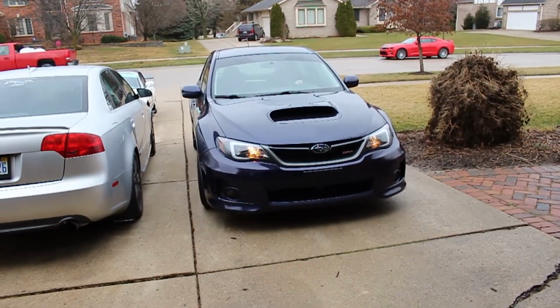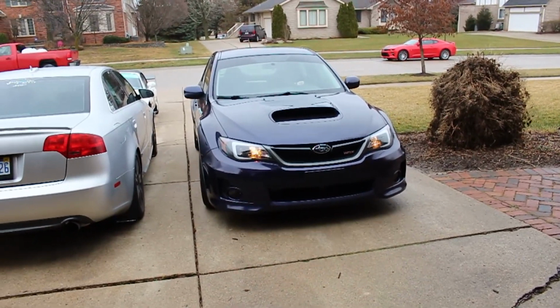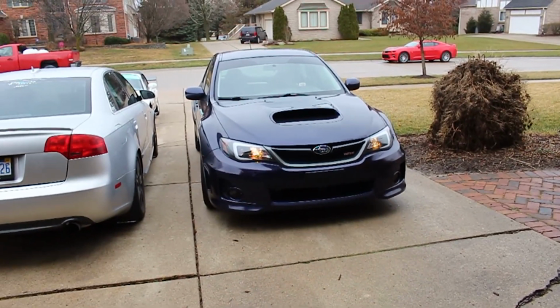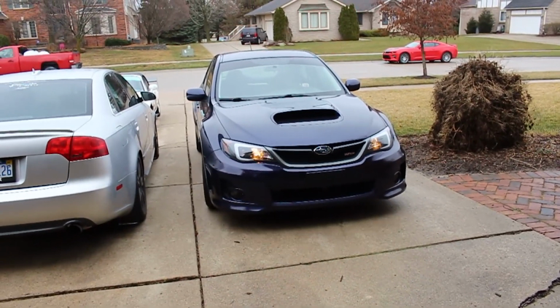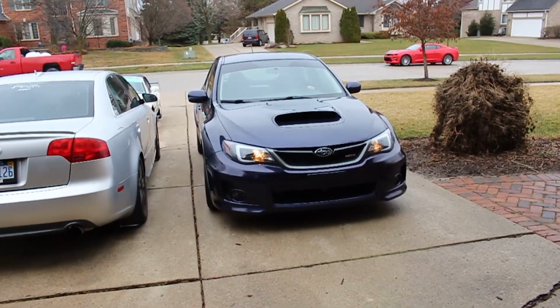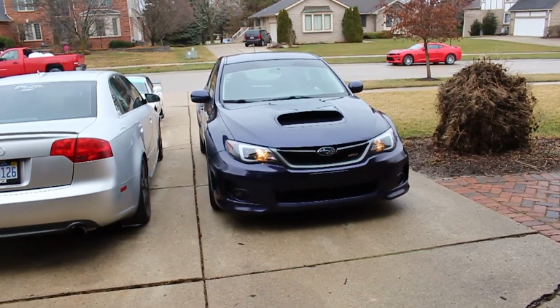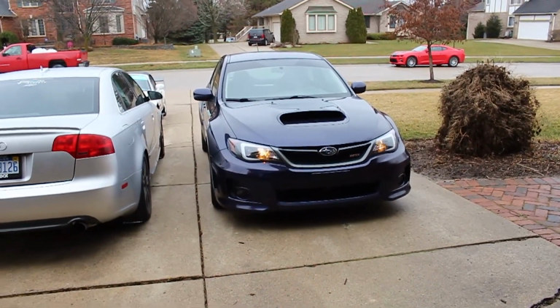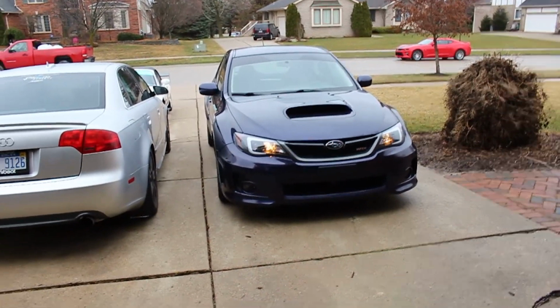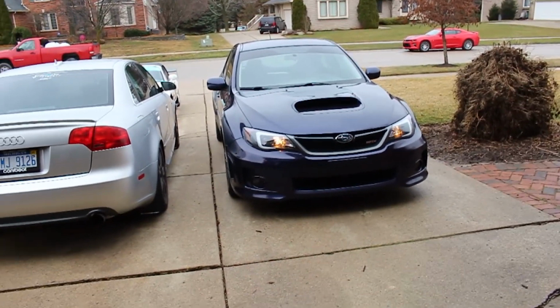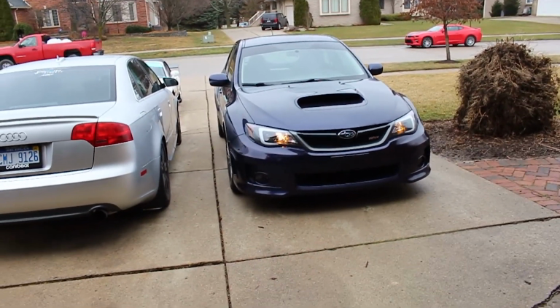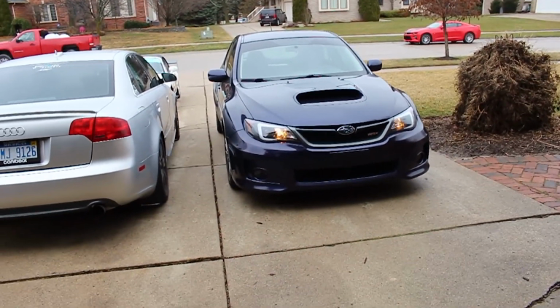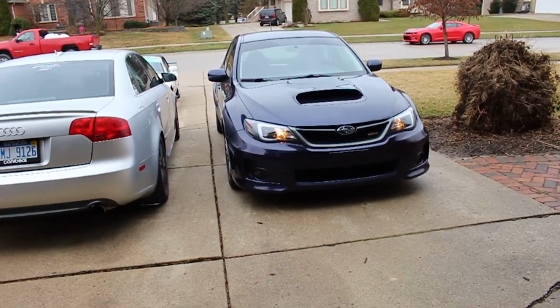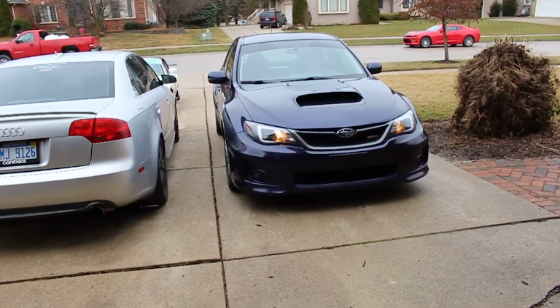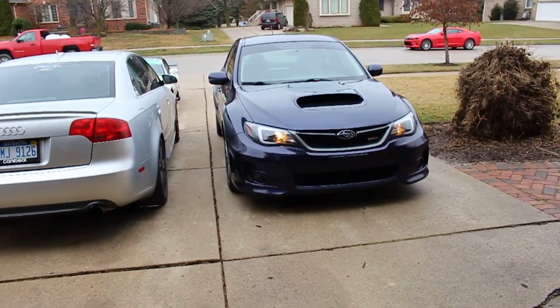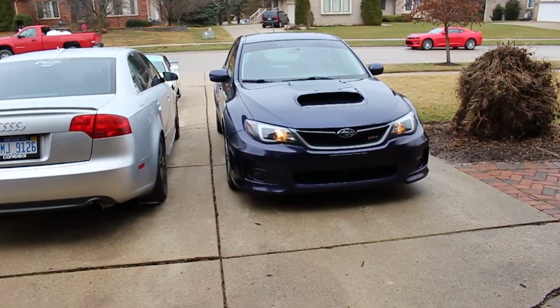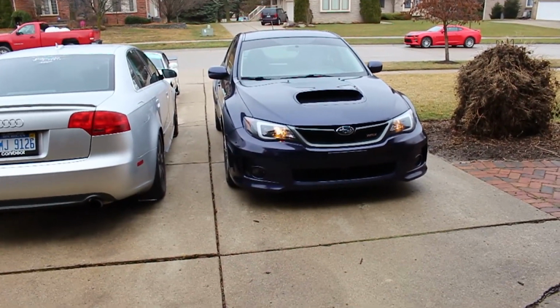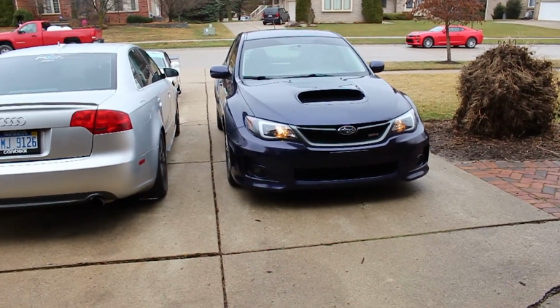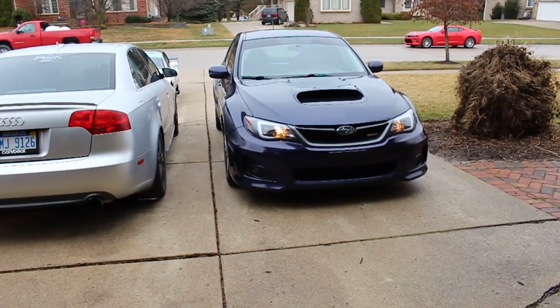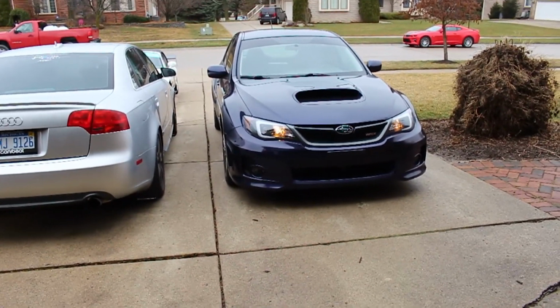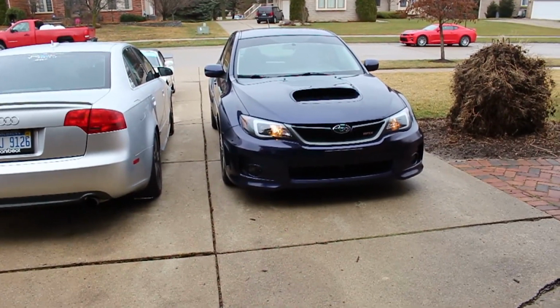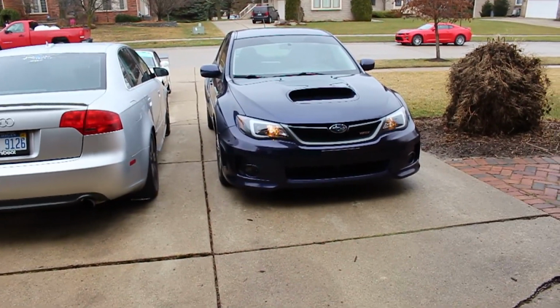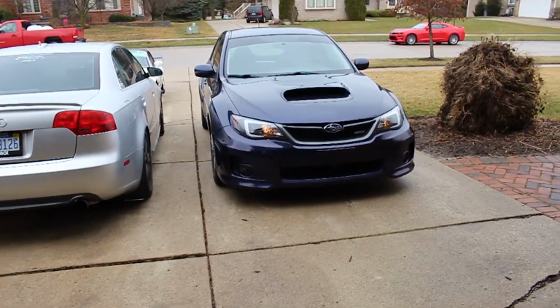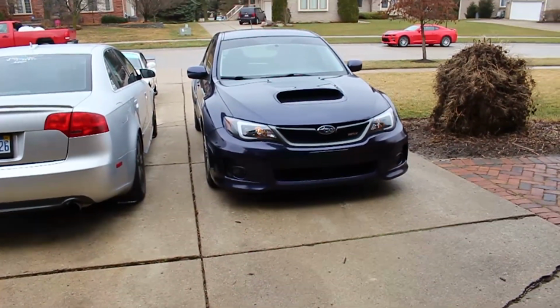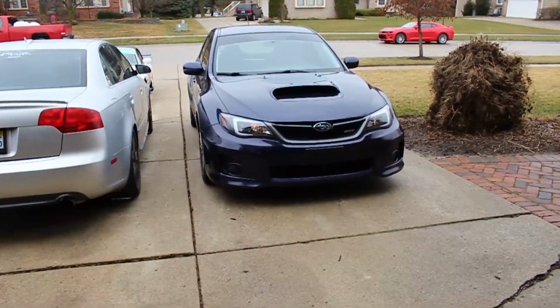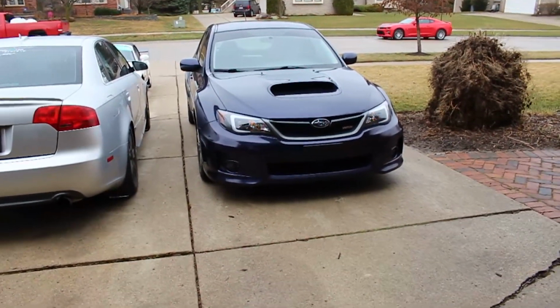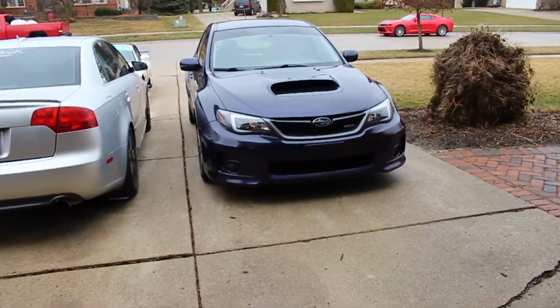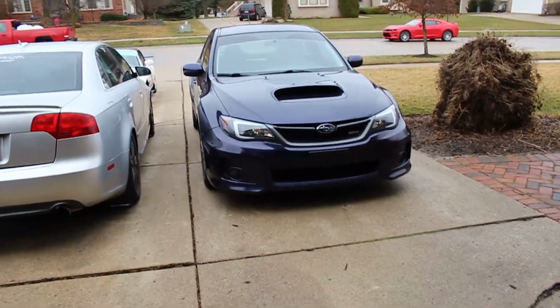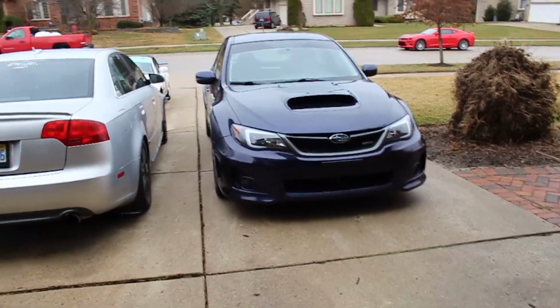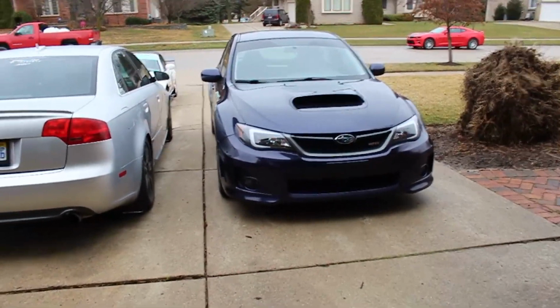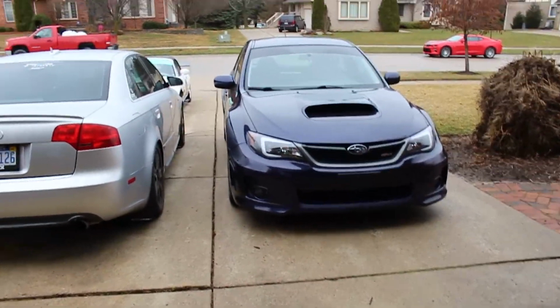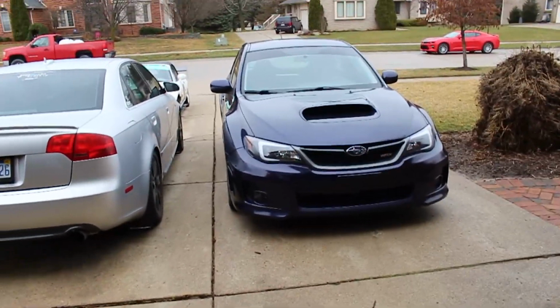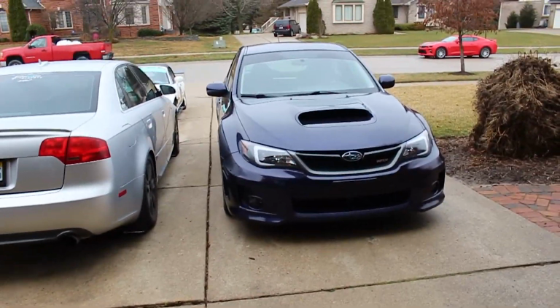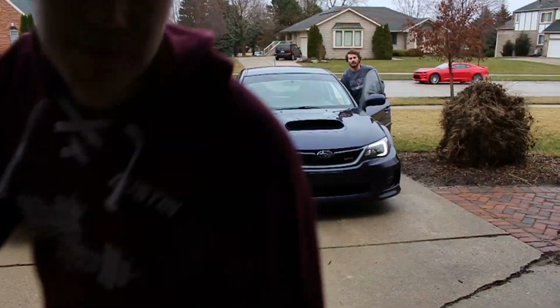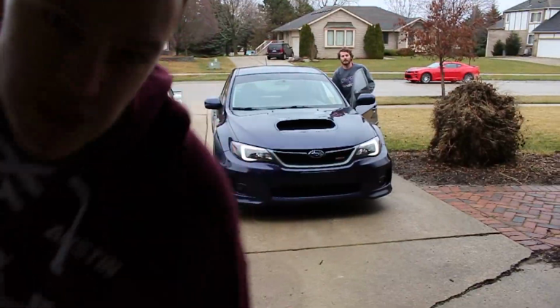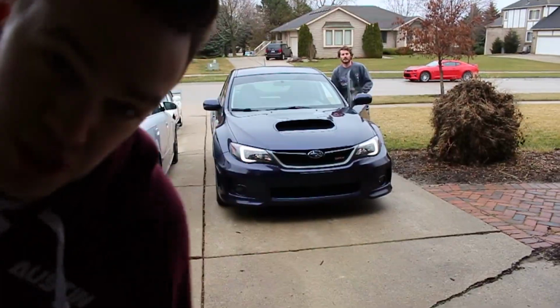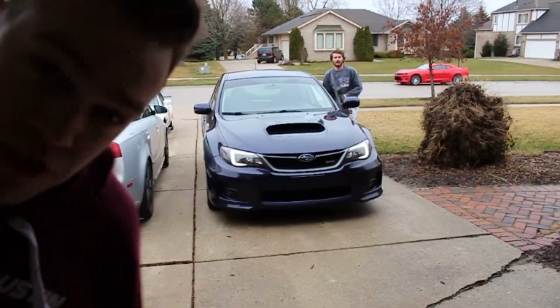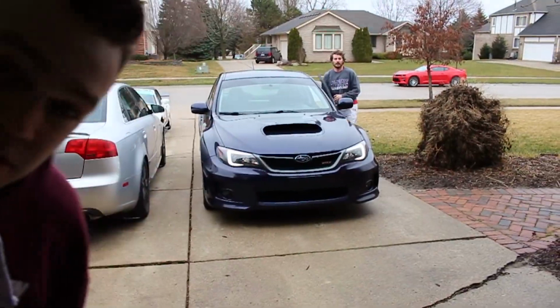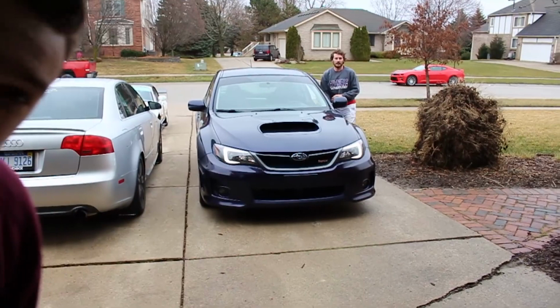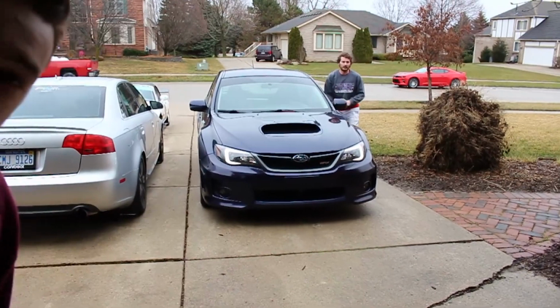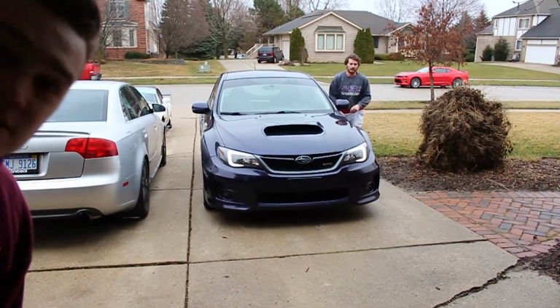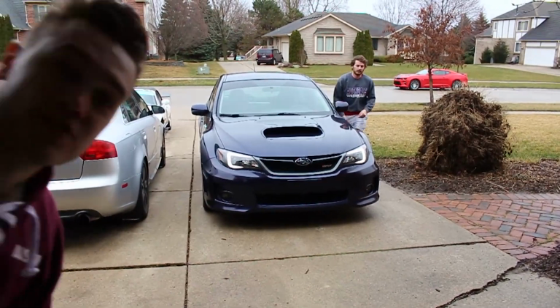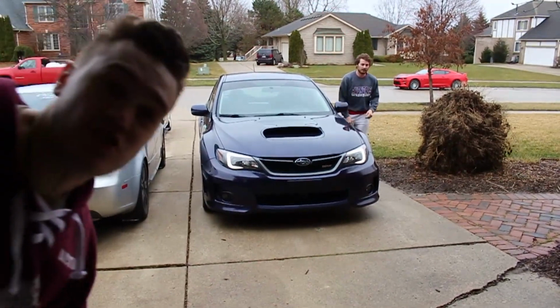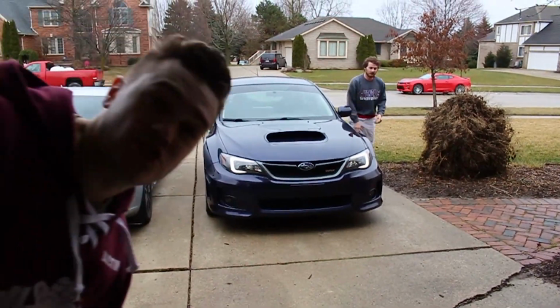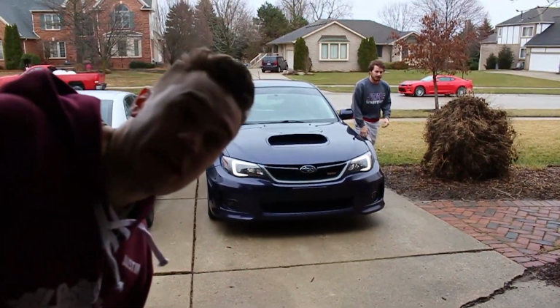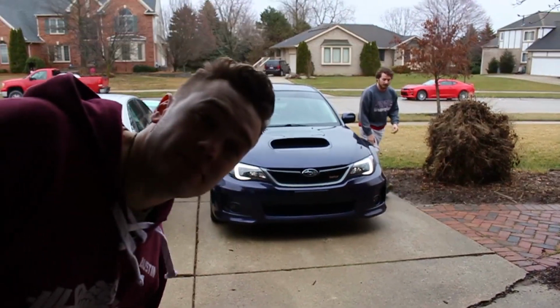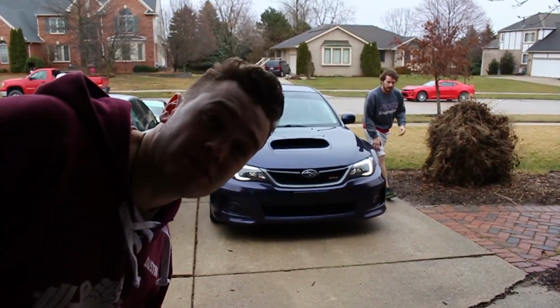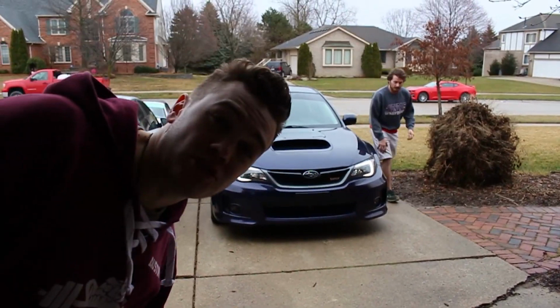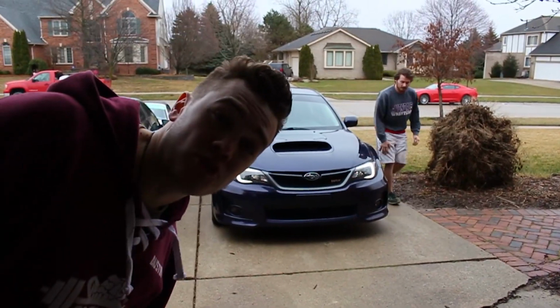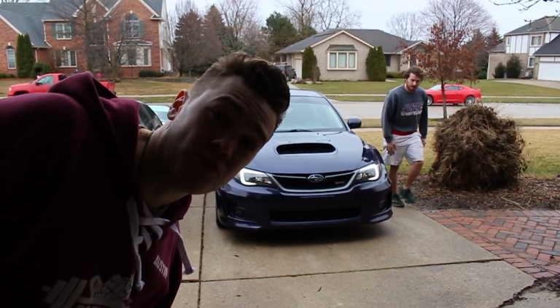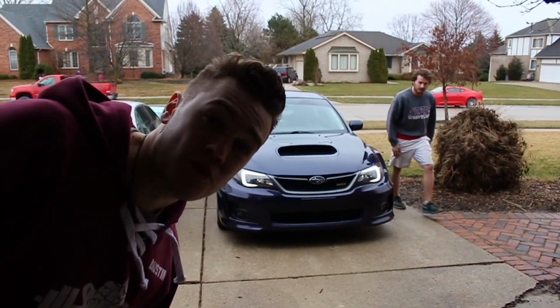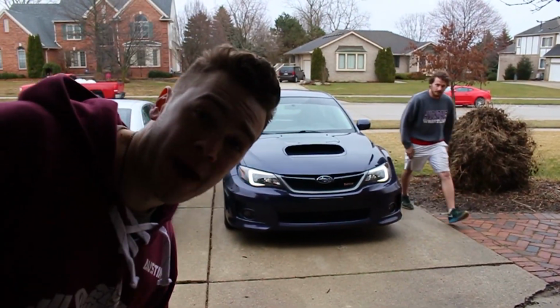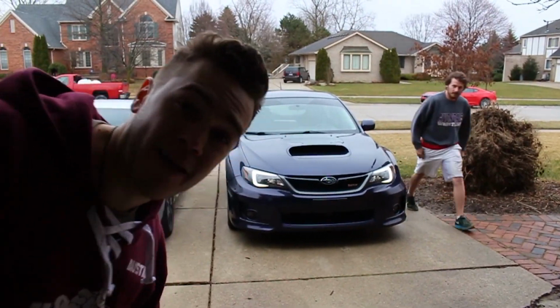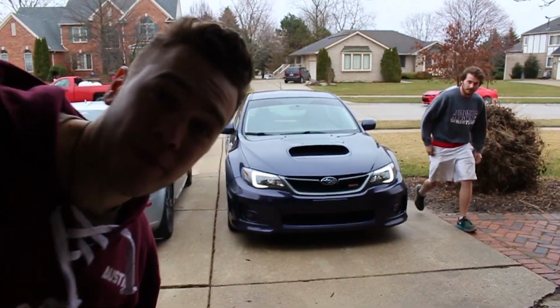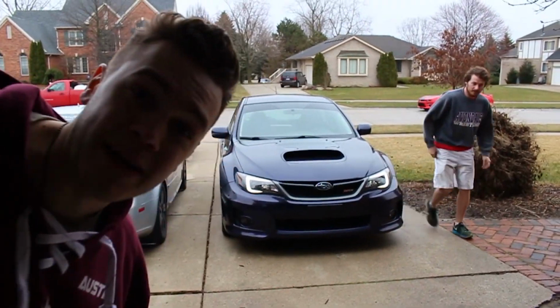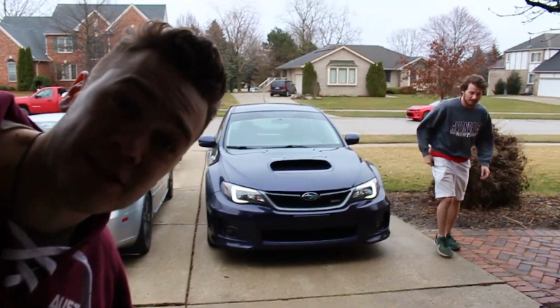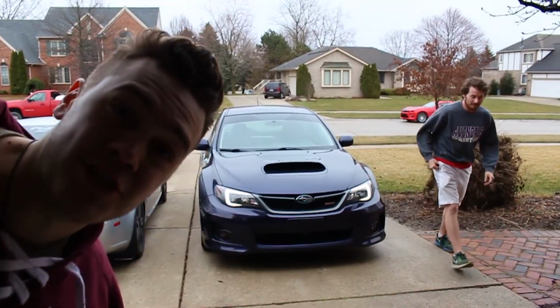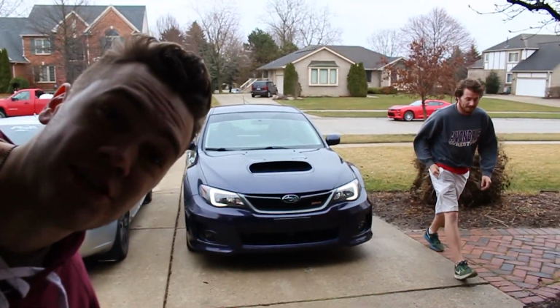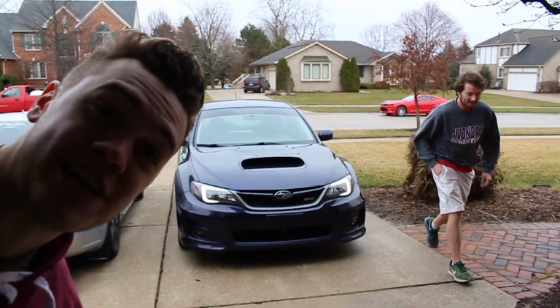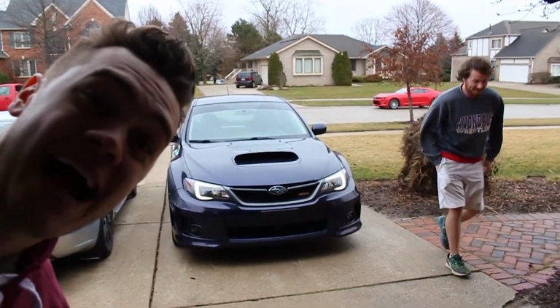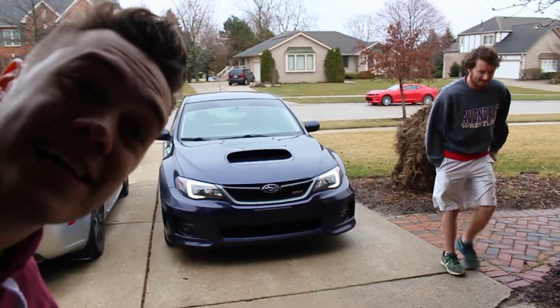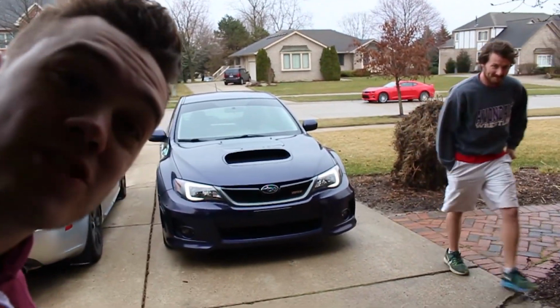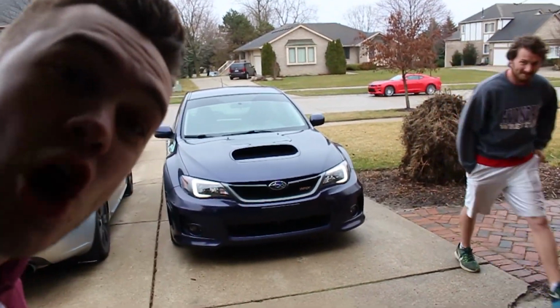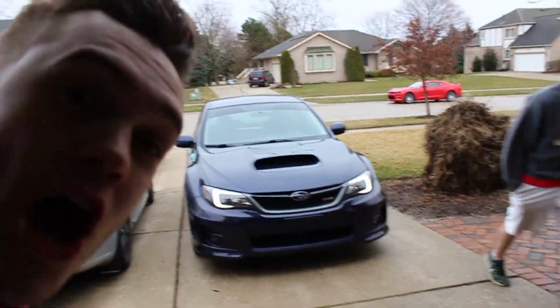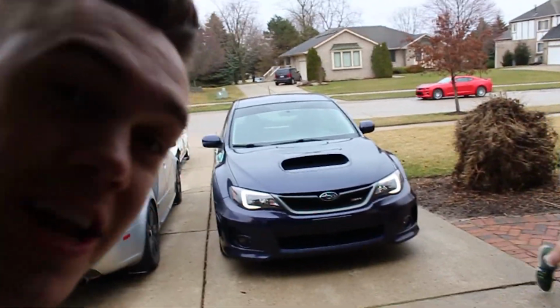Are the high beams on? Those are the high beams. Those are the DRLs. This is James' Subaru, by the way — the GTI is gone.